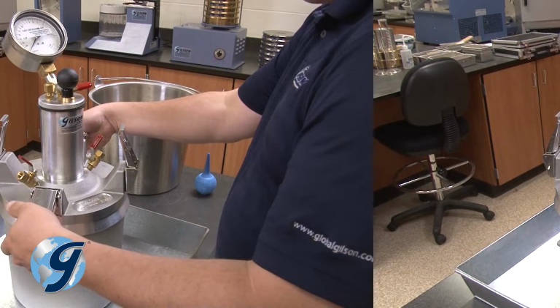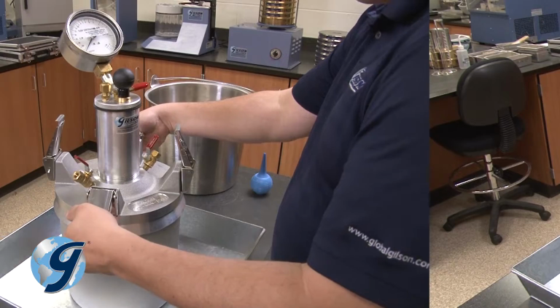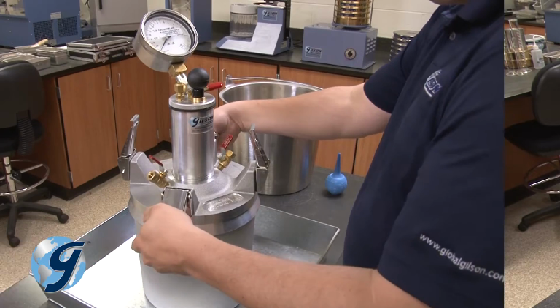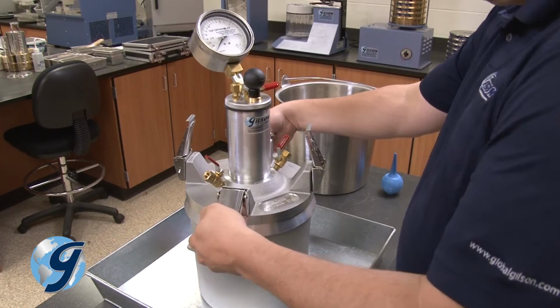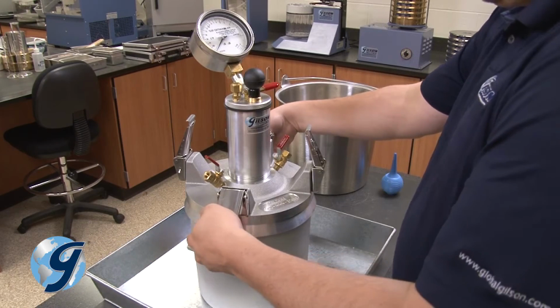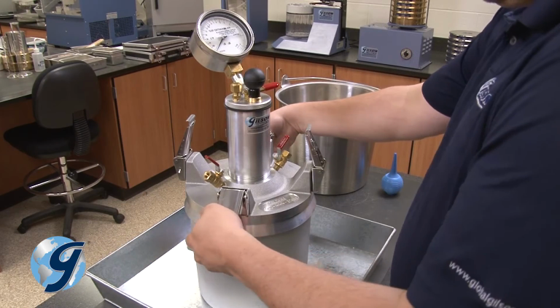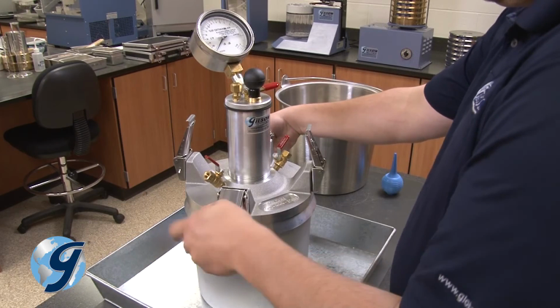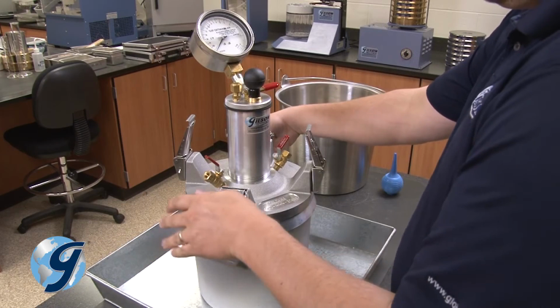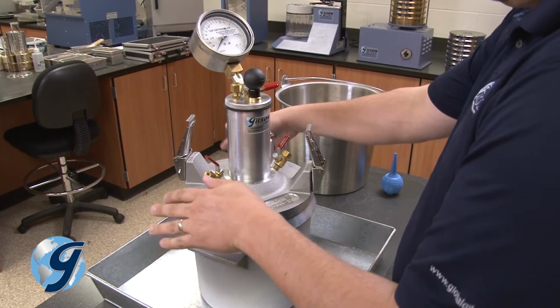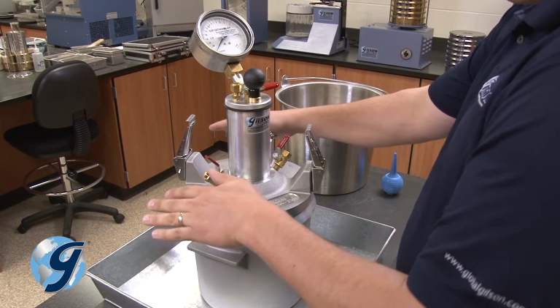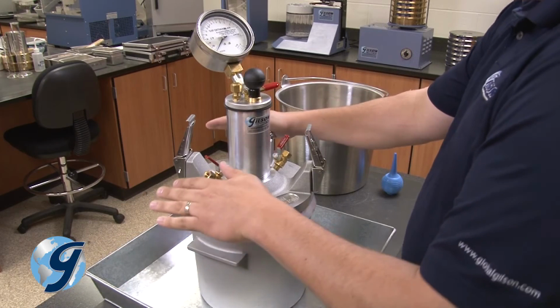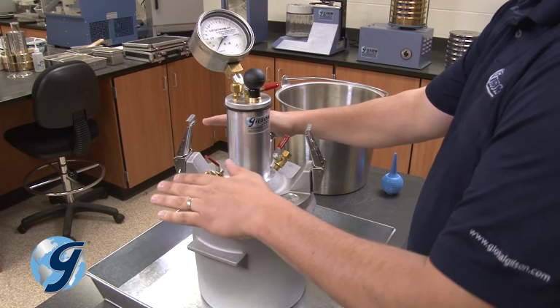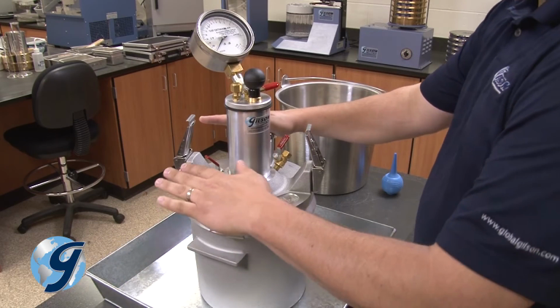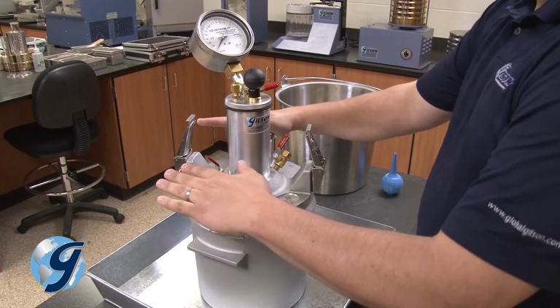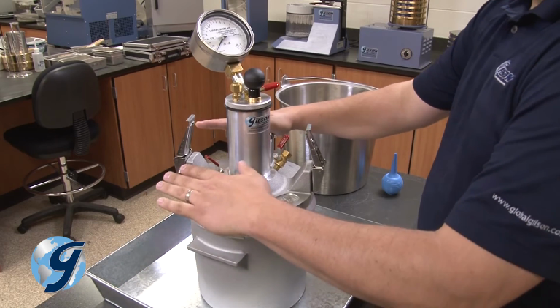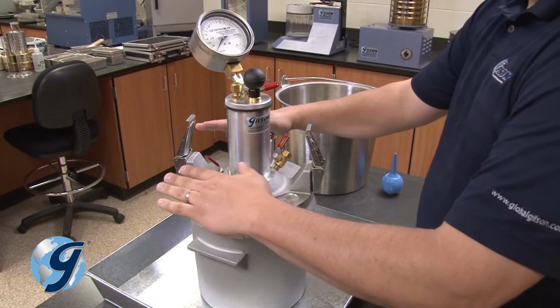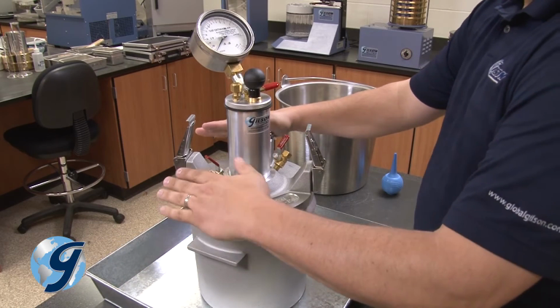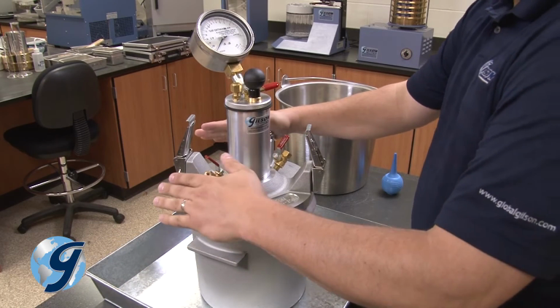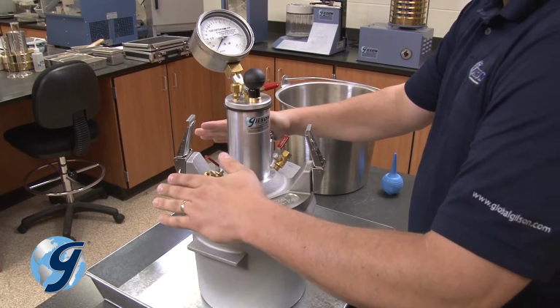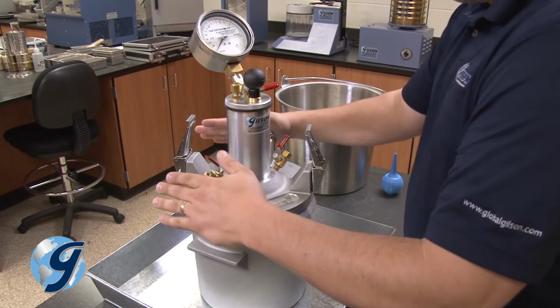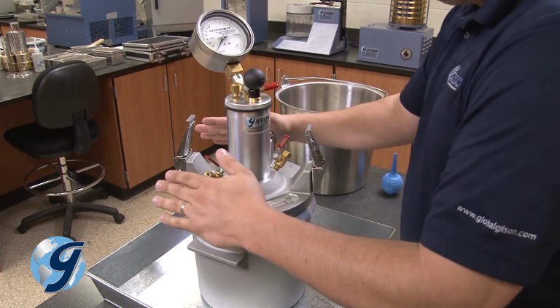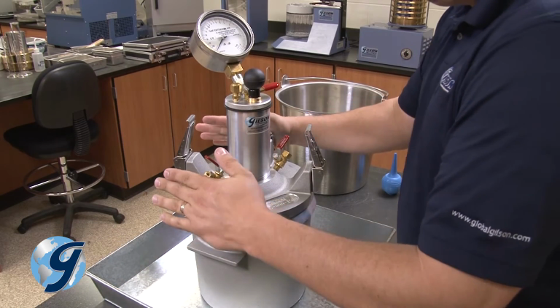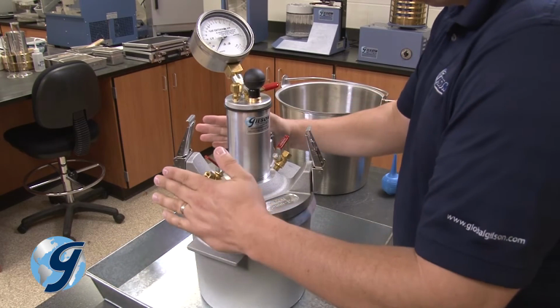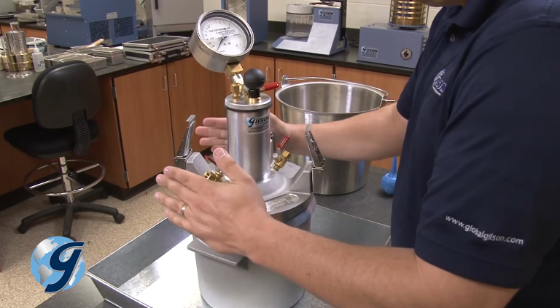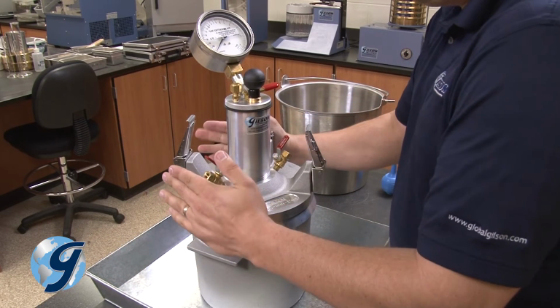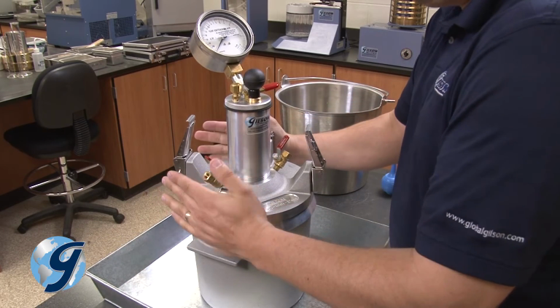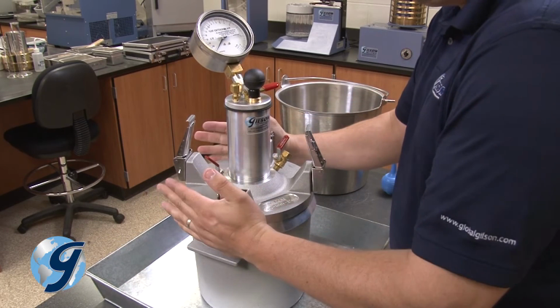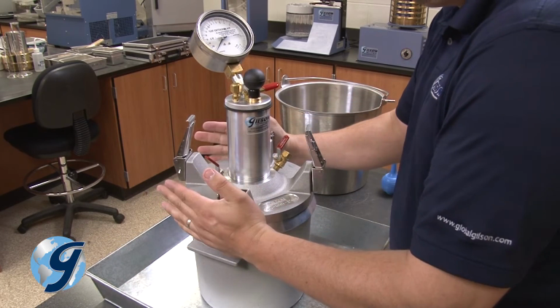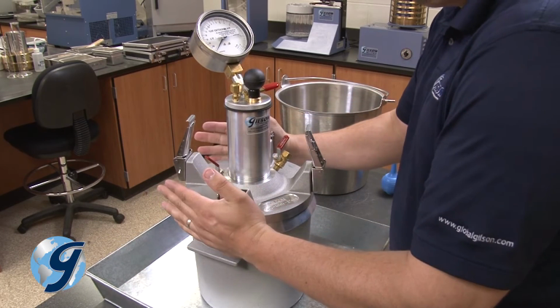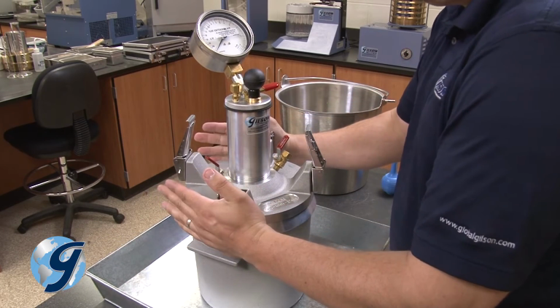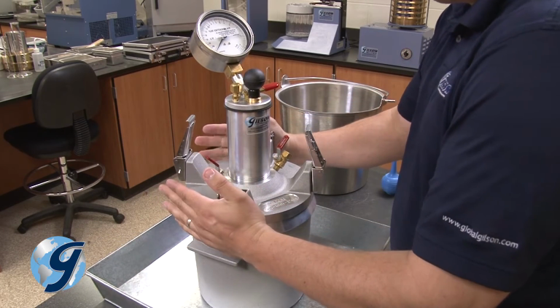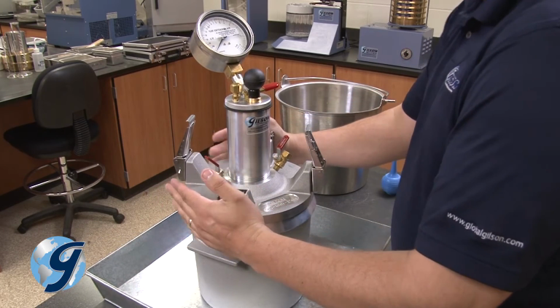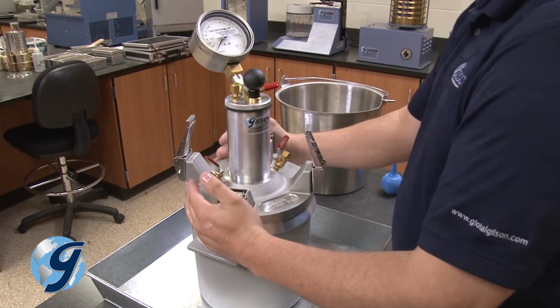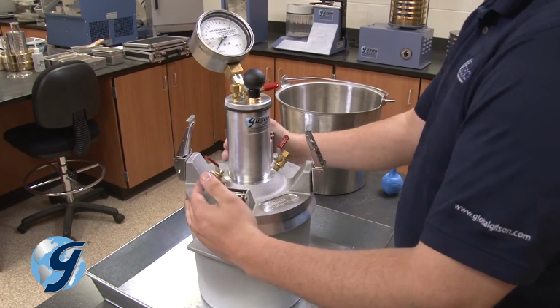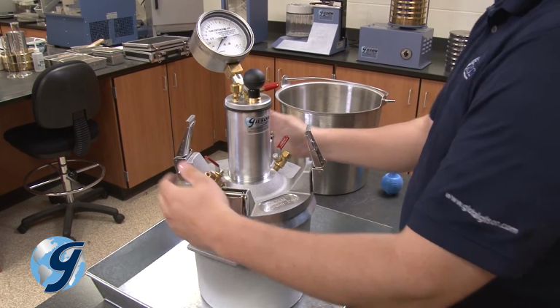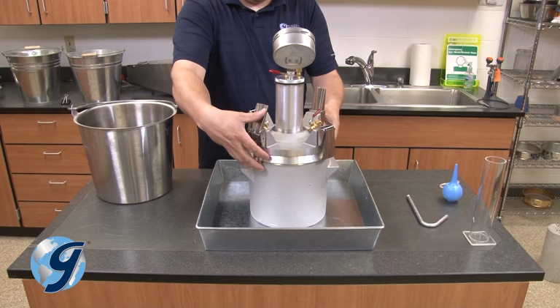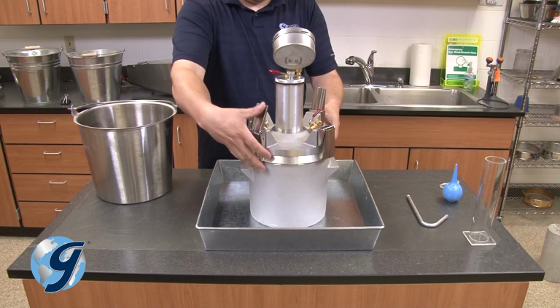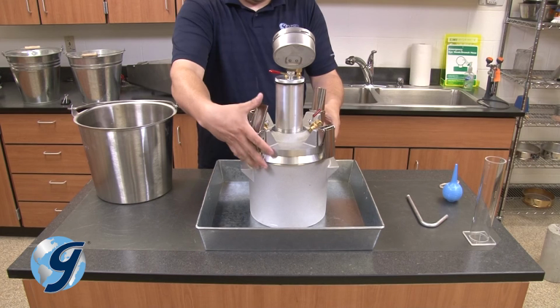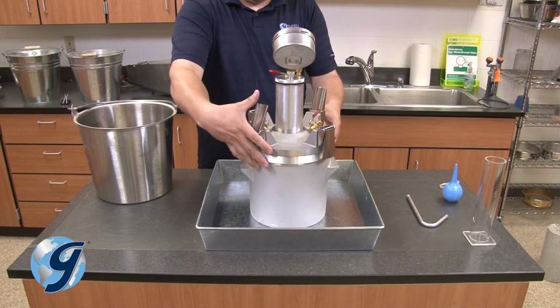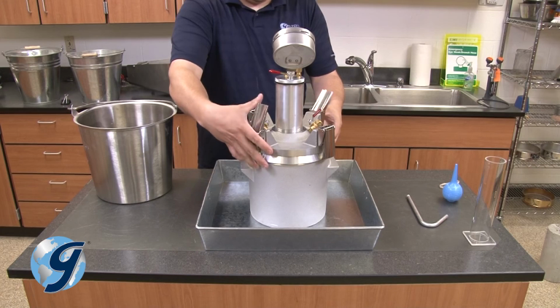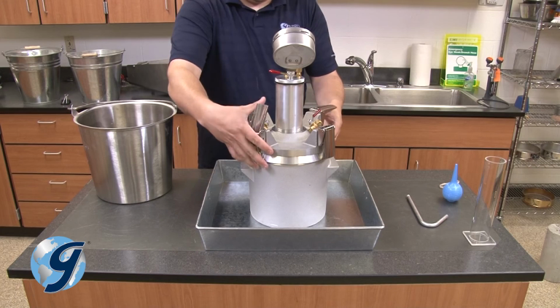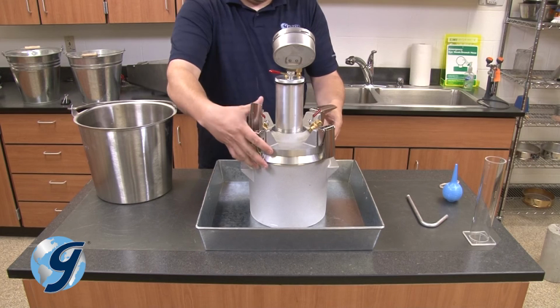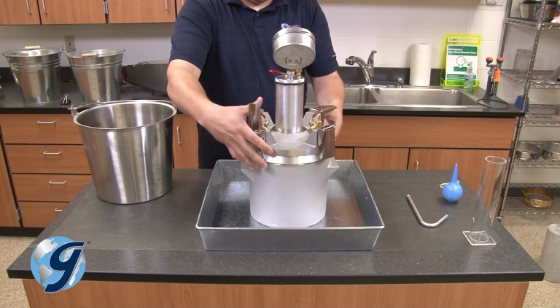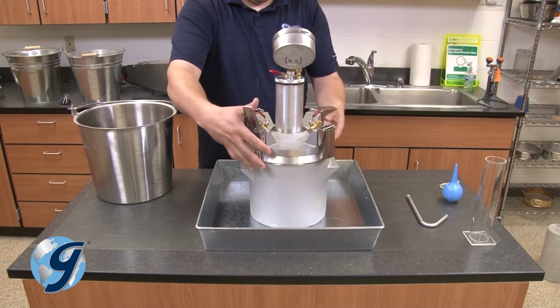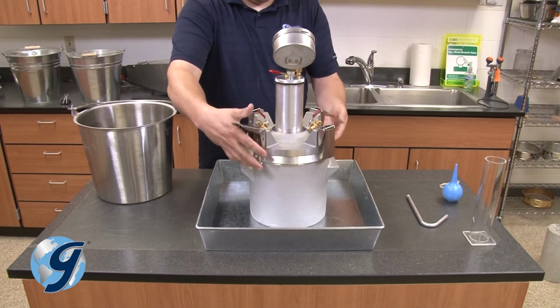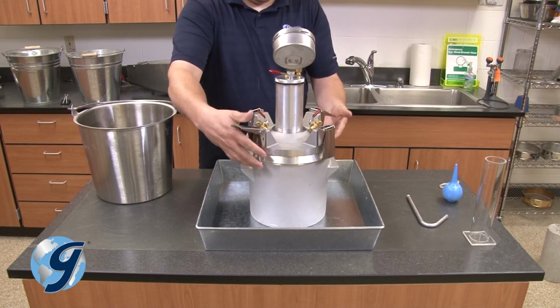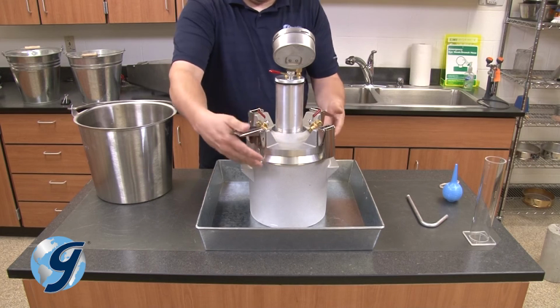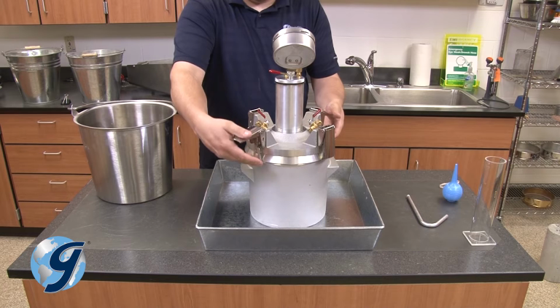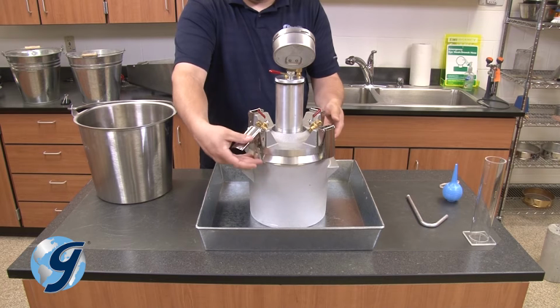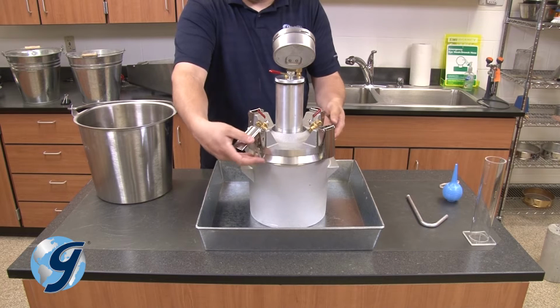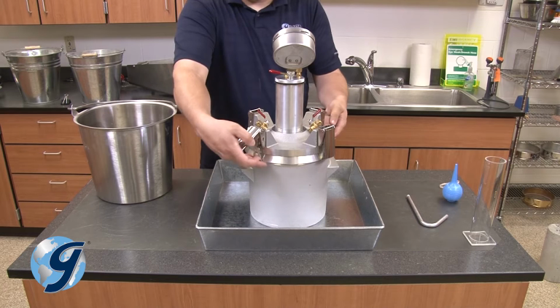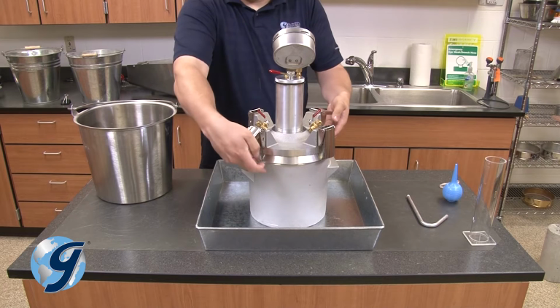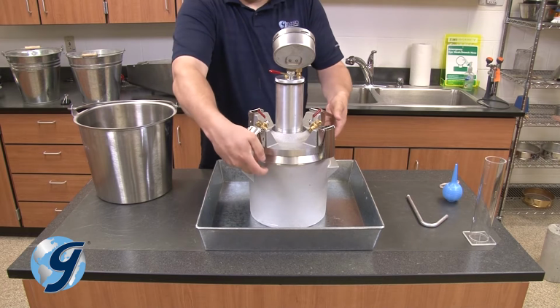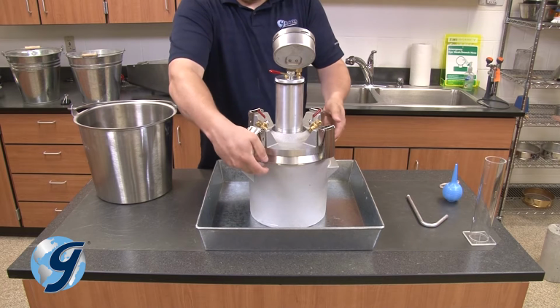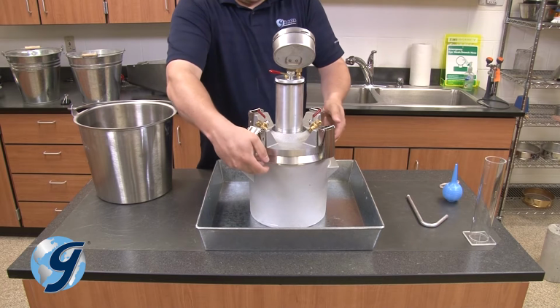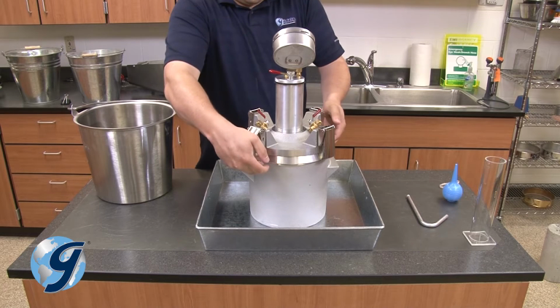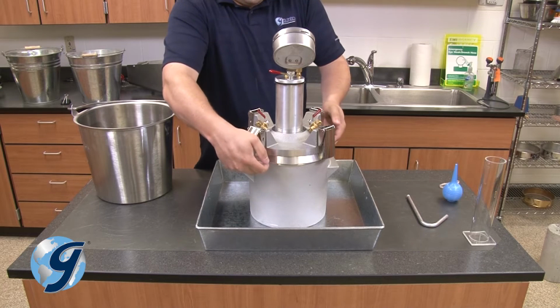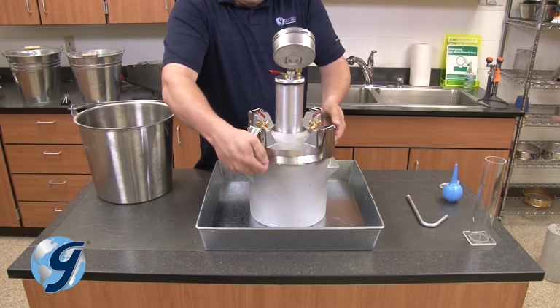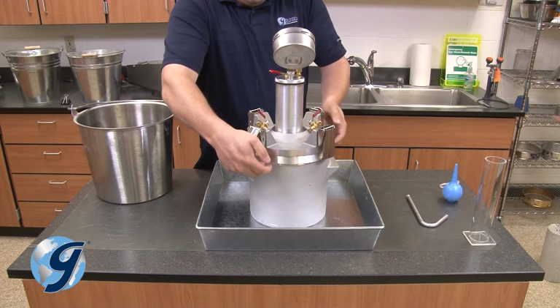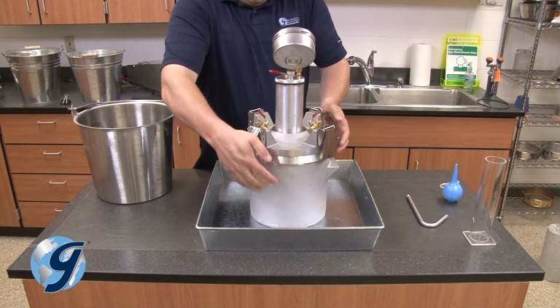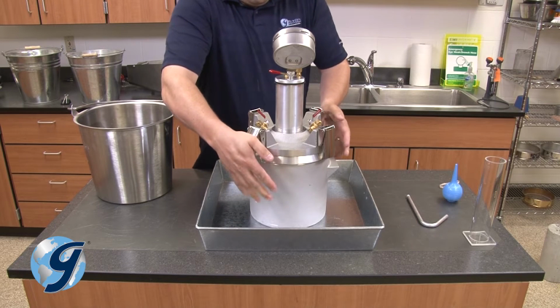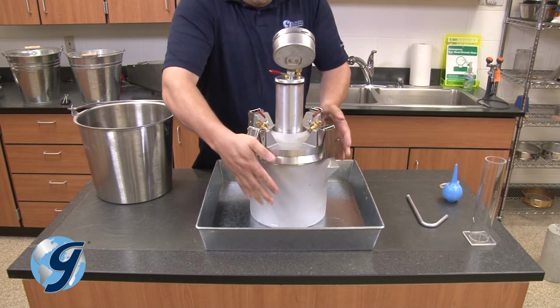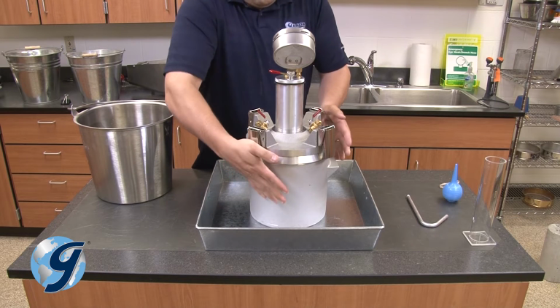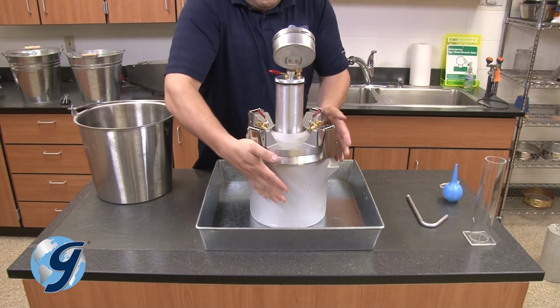Now, secure the two opposite clamps simultaneously, and repeat until all four clamps have secured the lid to the base.